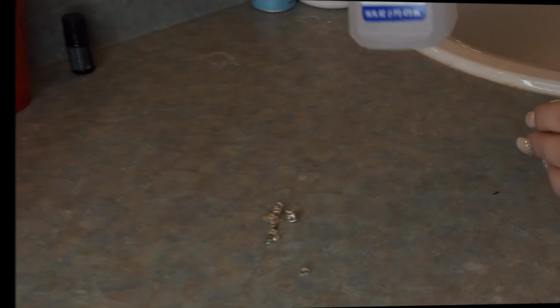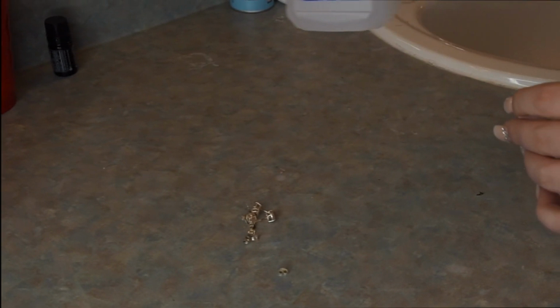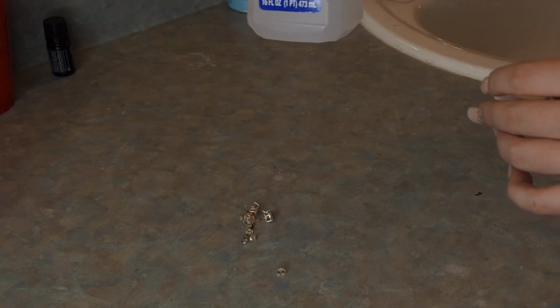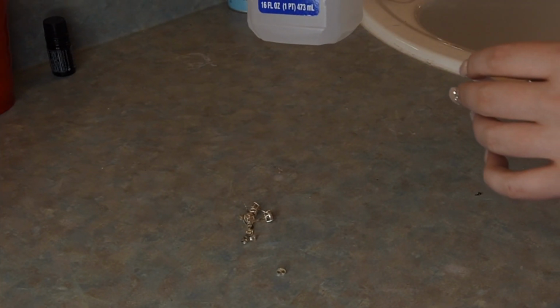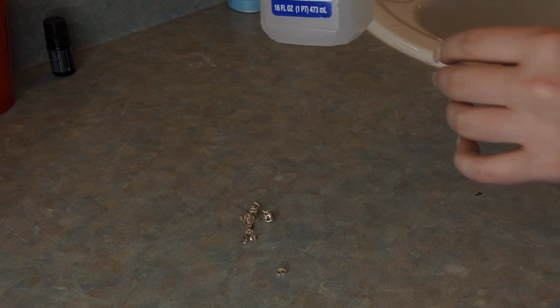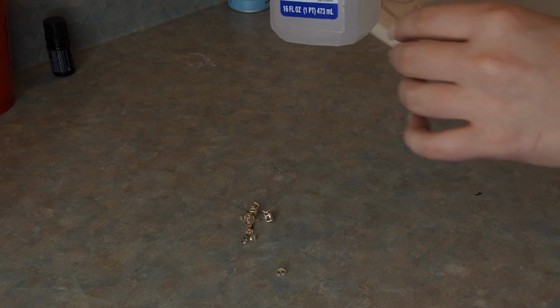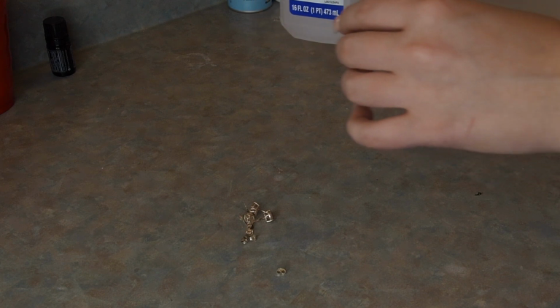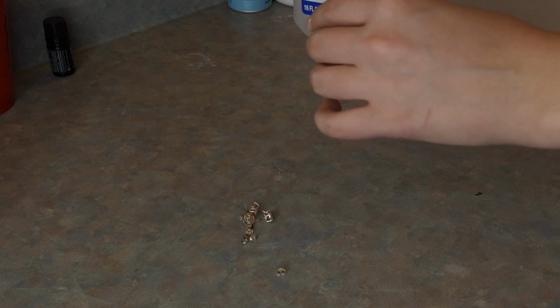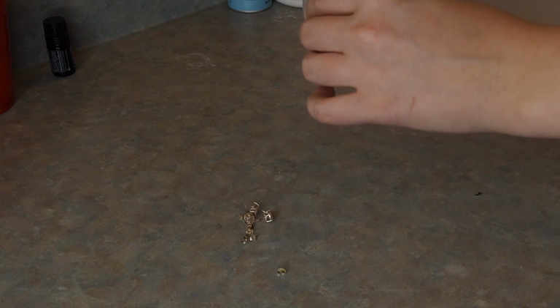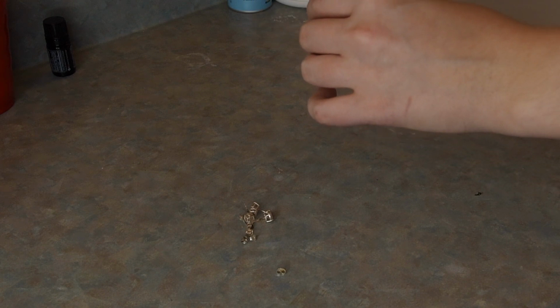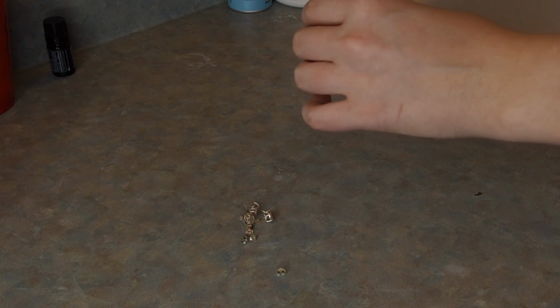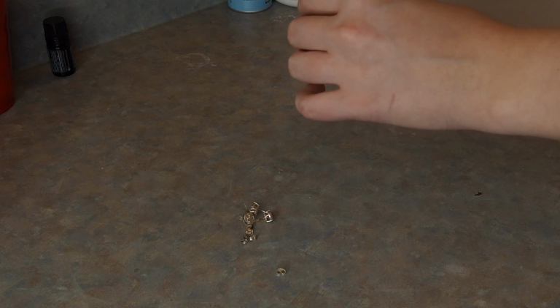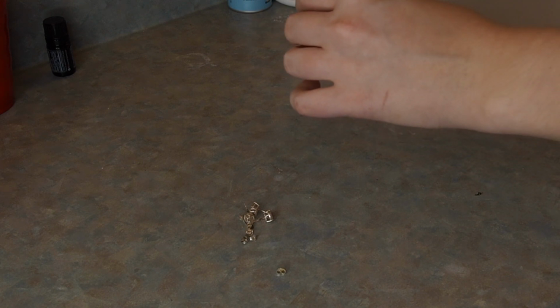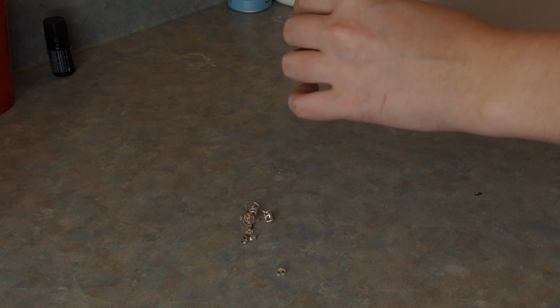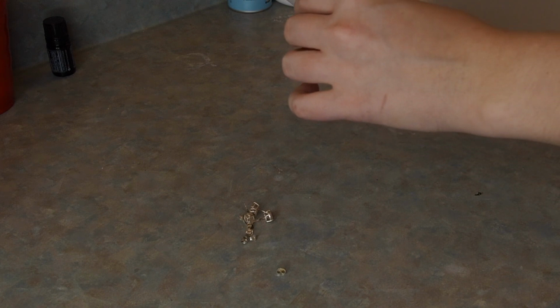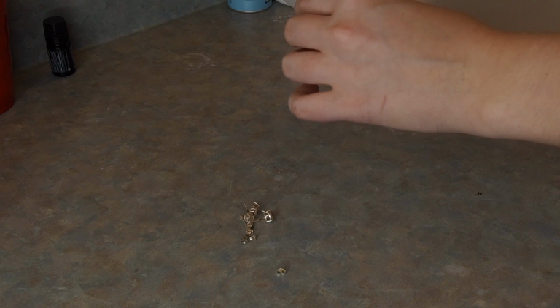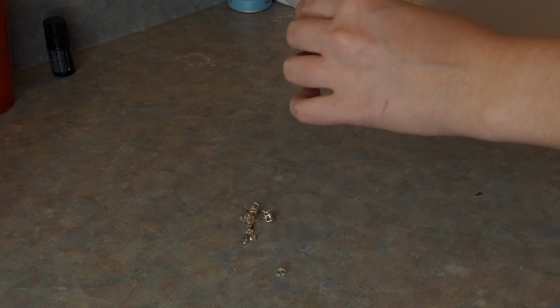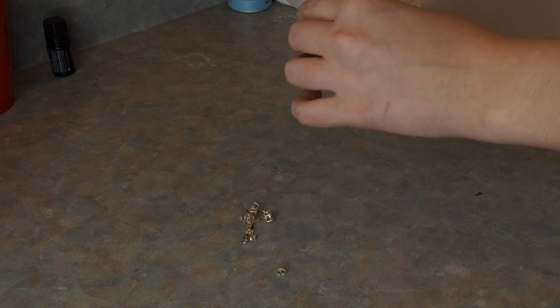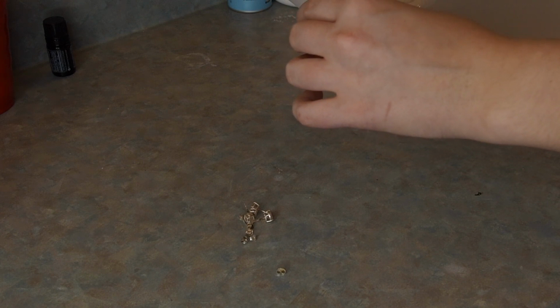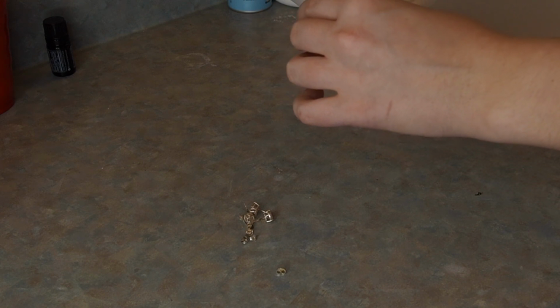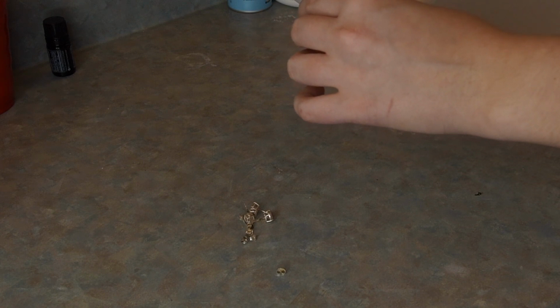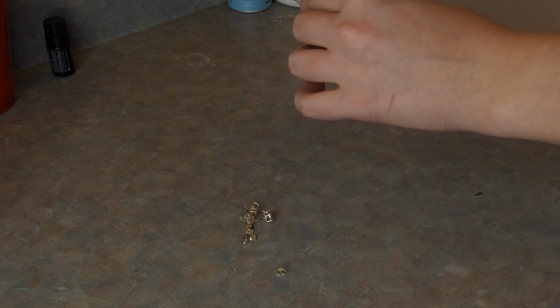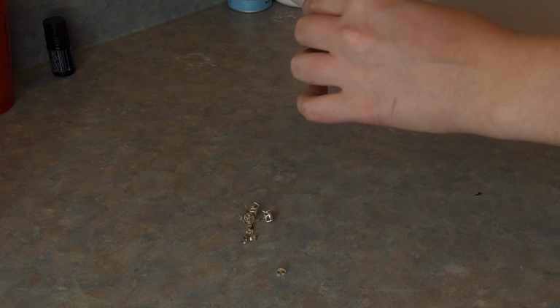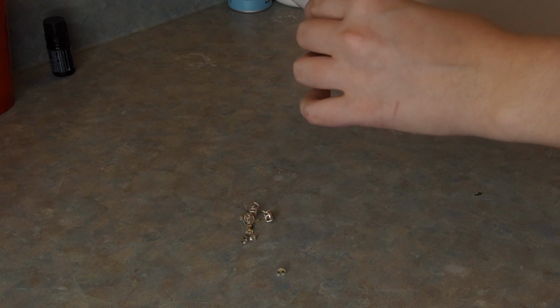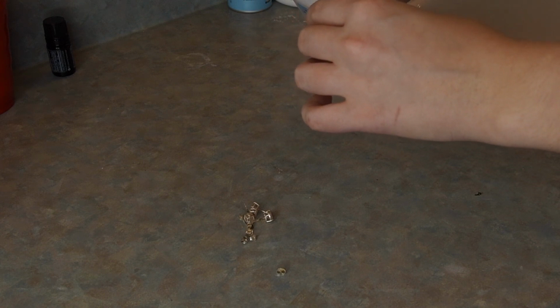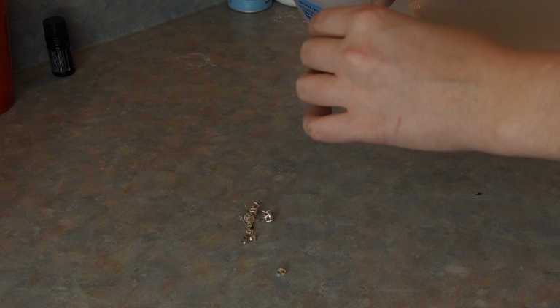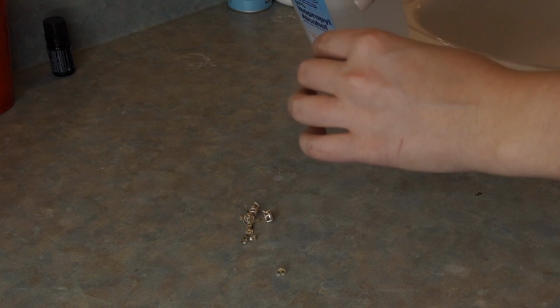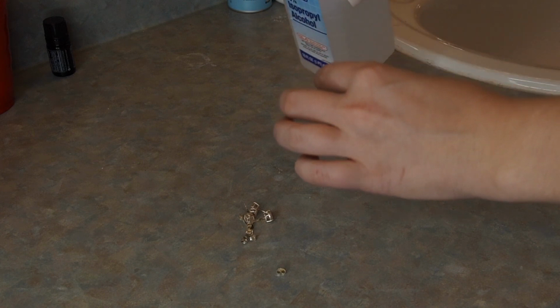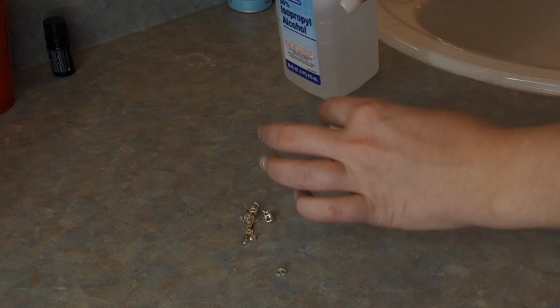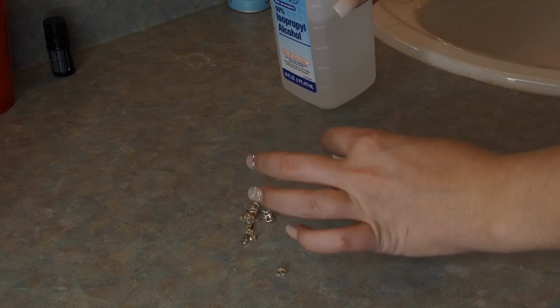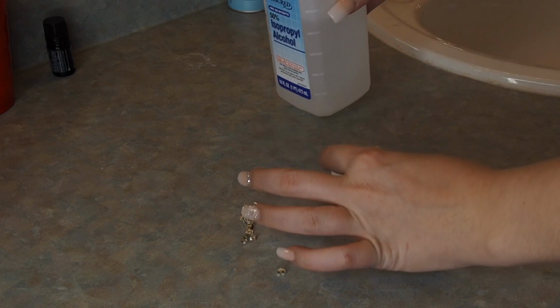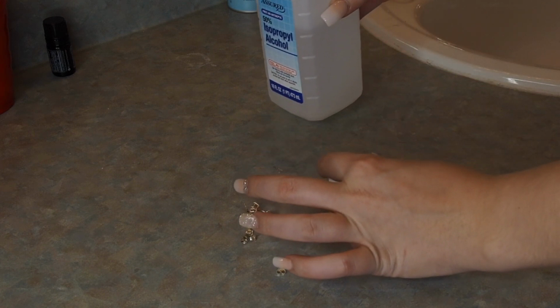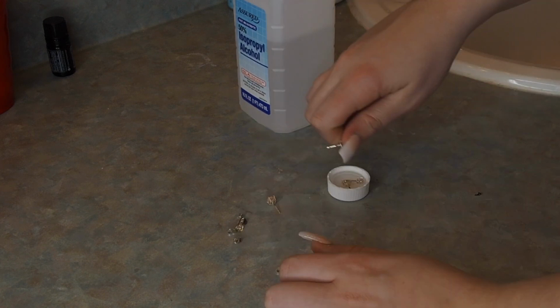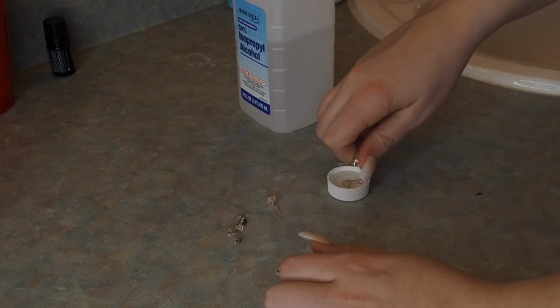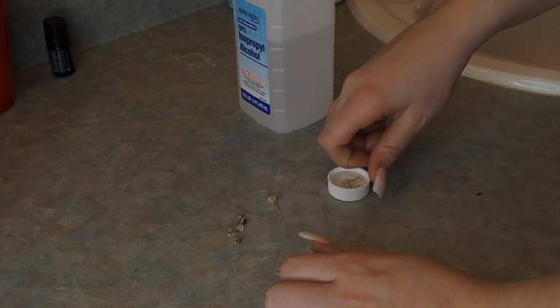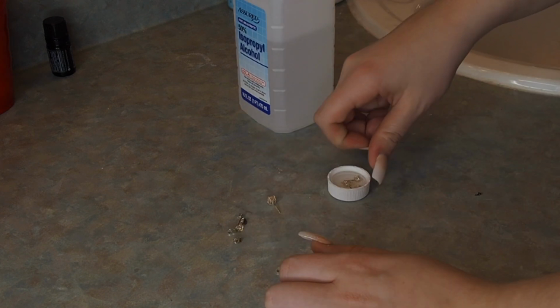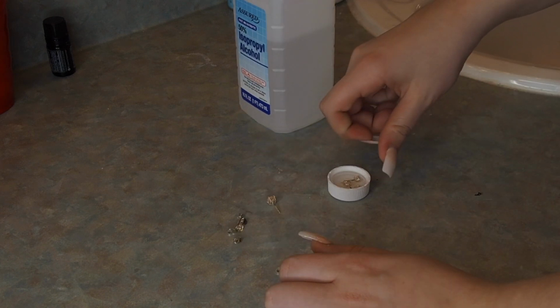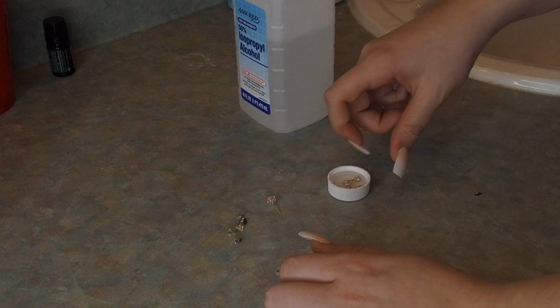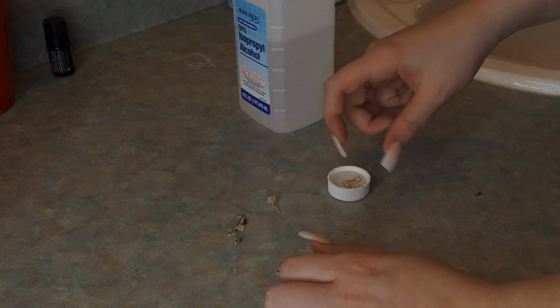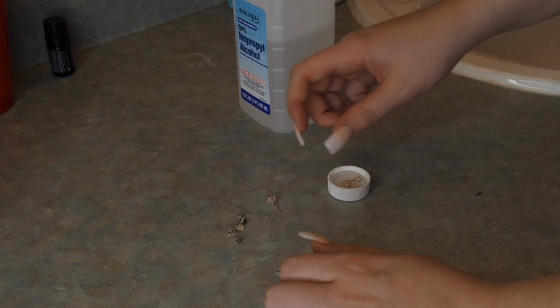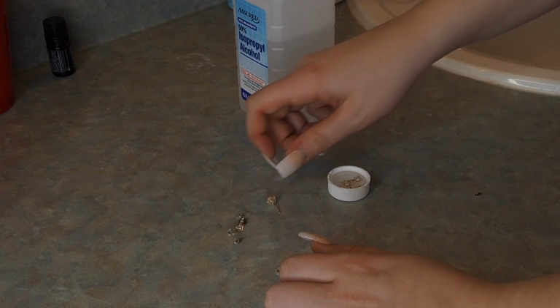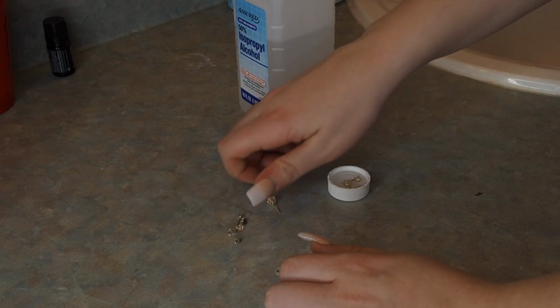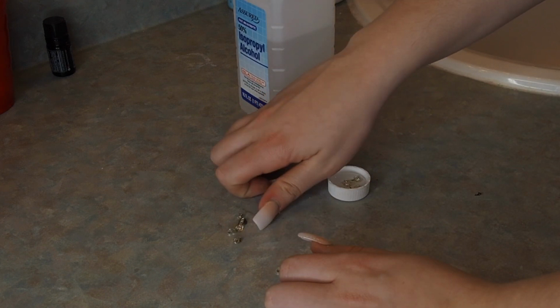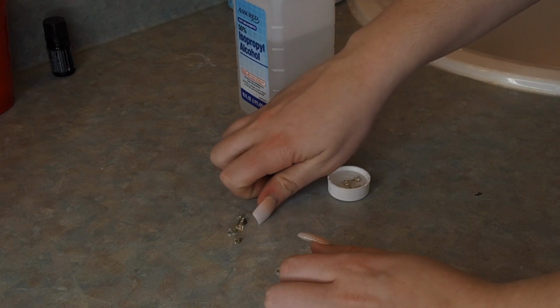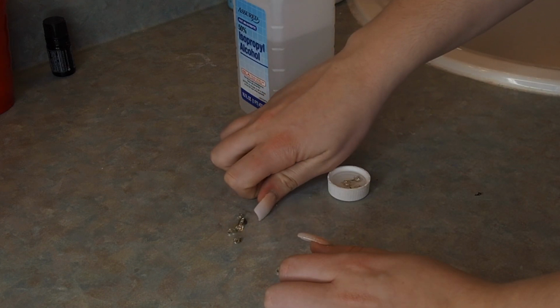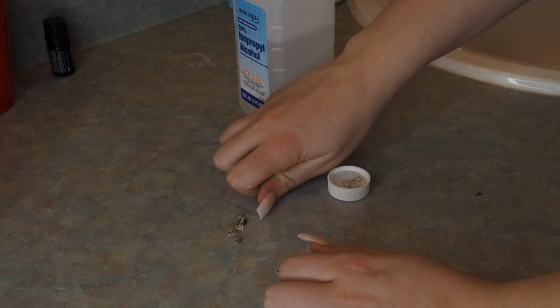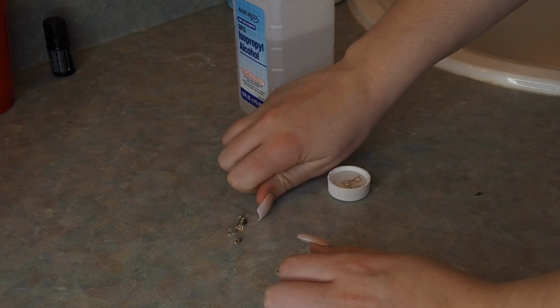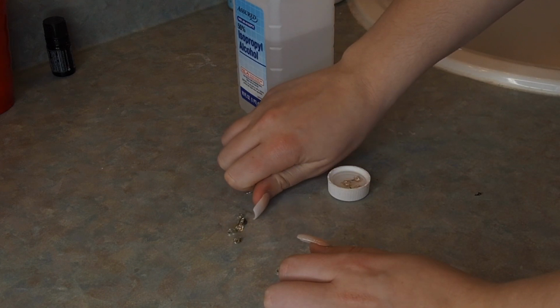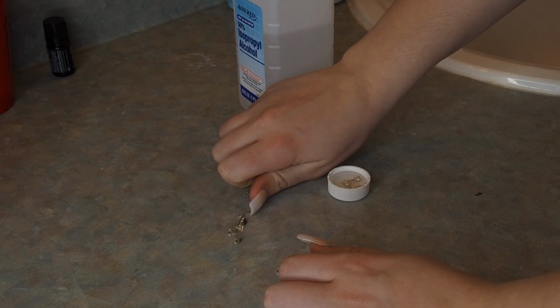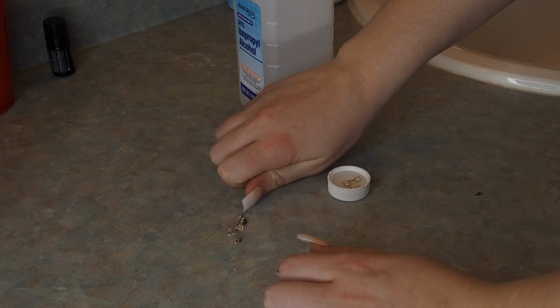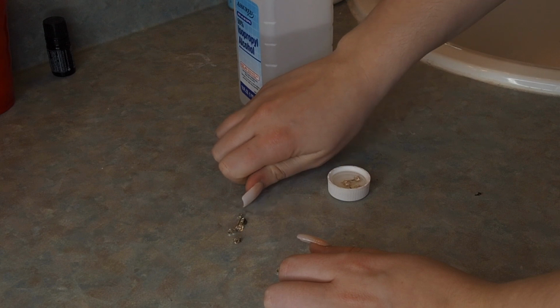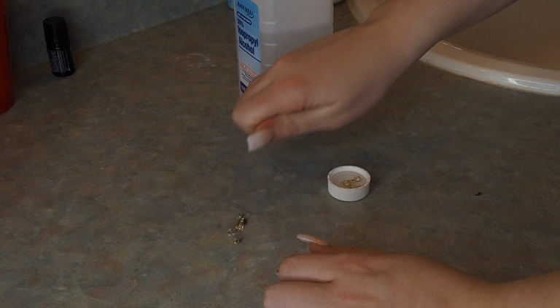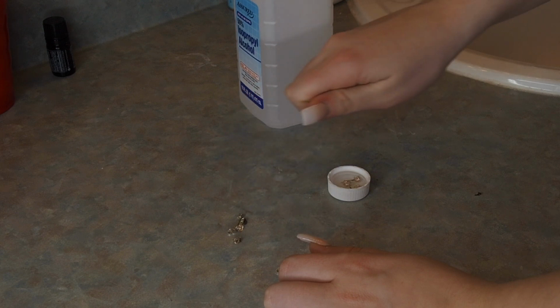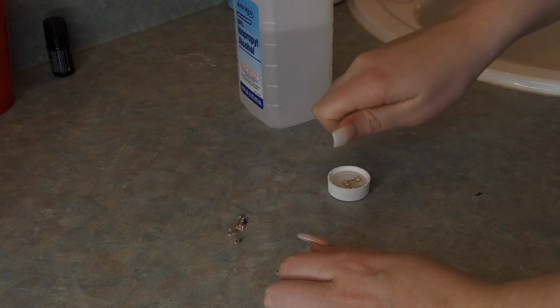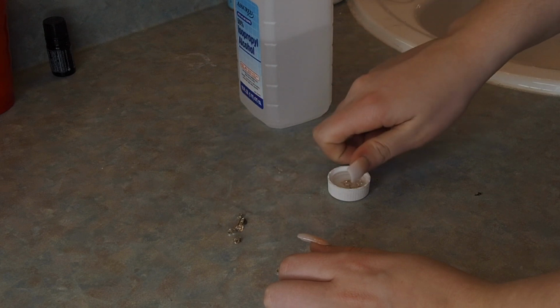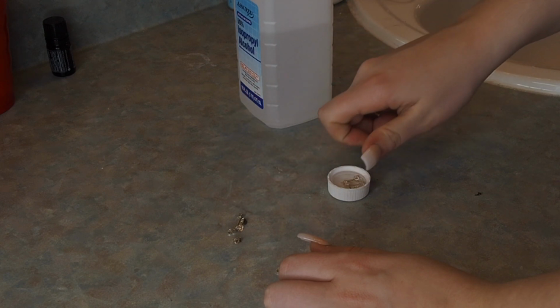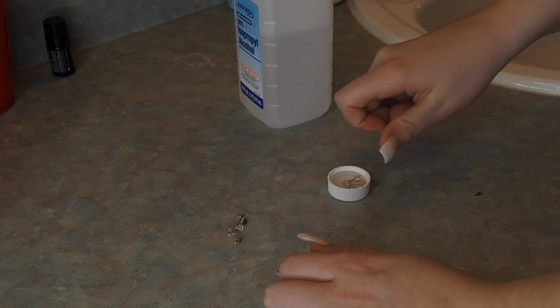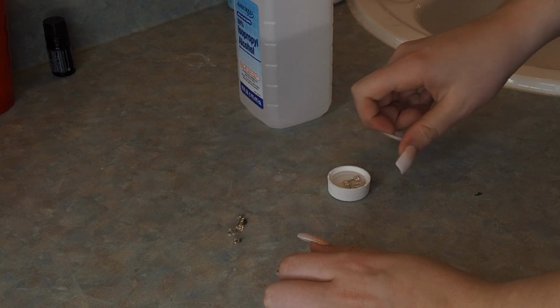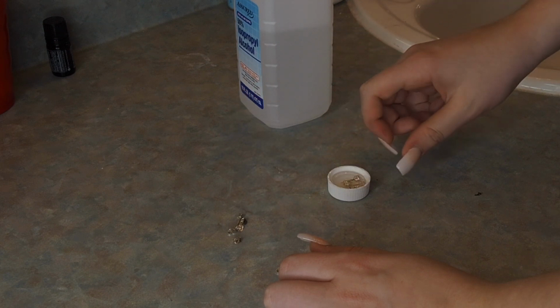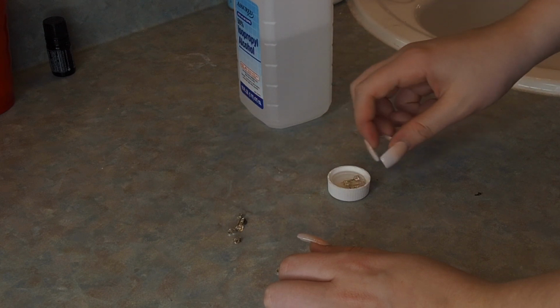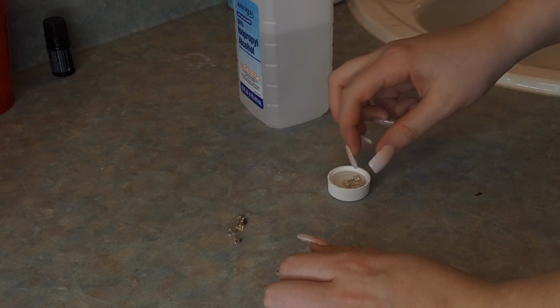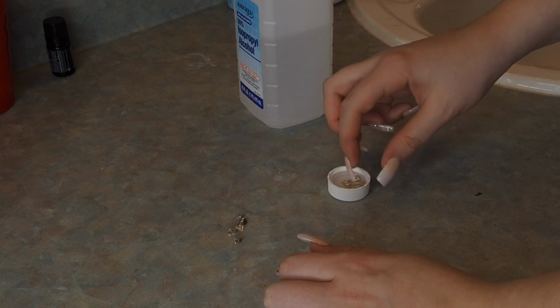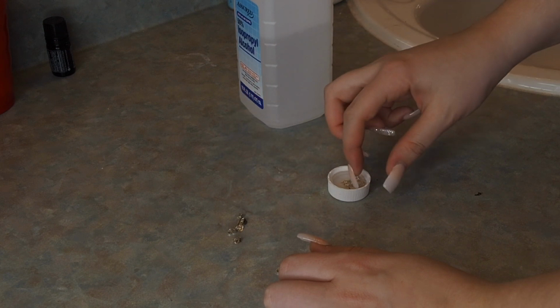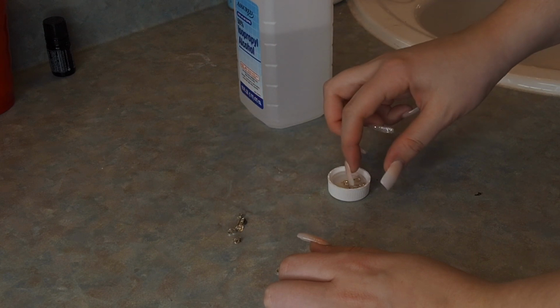Now I'm going back to my earrings. I'm just going to be filling the little cap with rubbing alcohol and putting the earrings in there to let them soak.